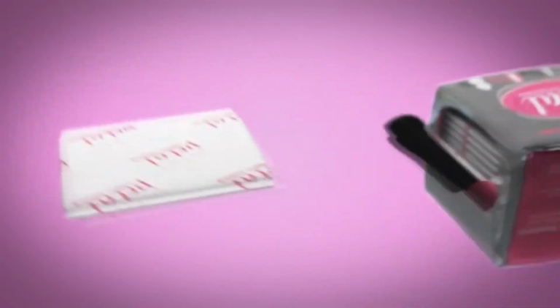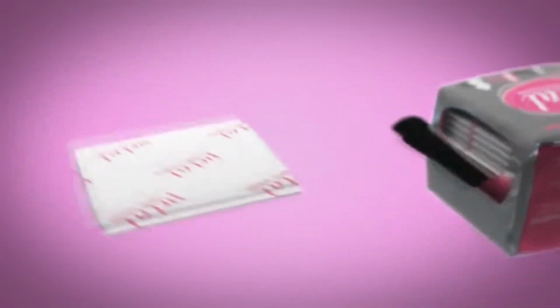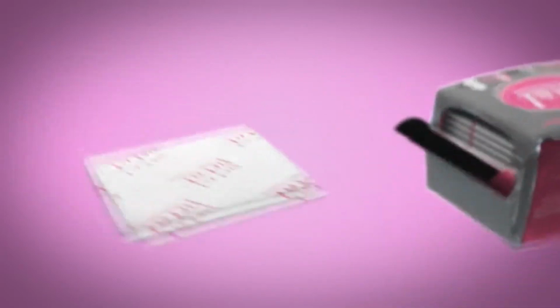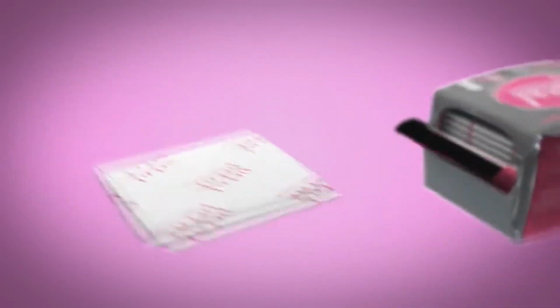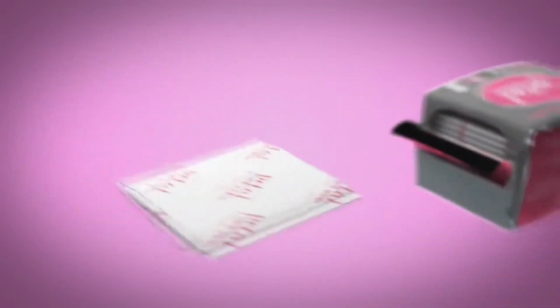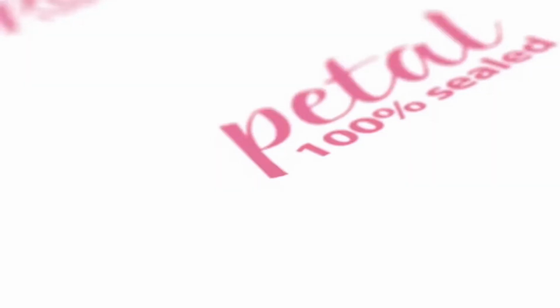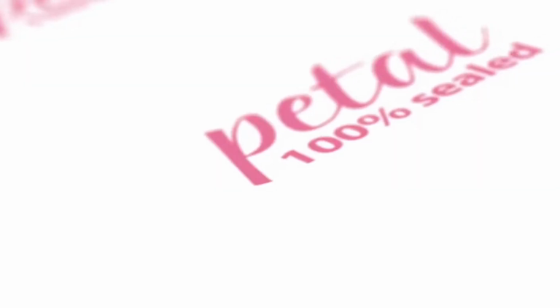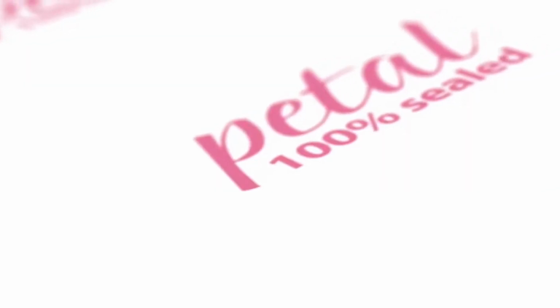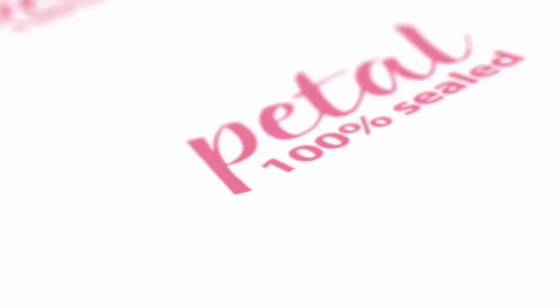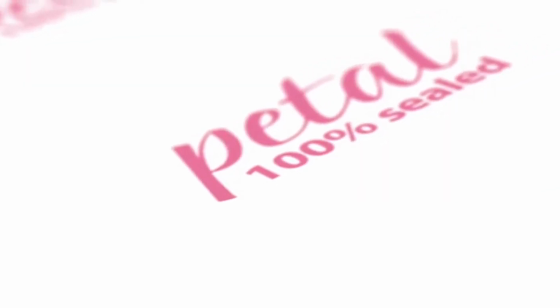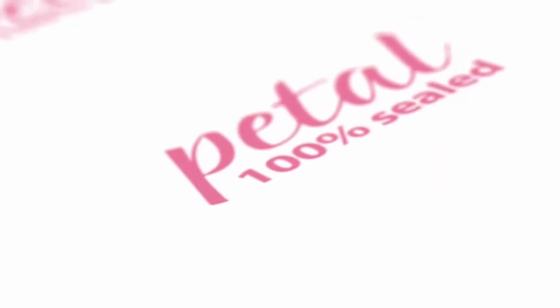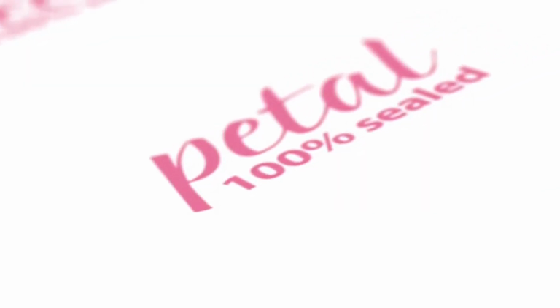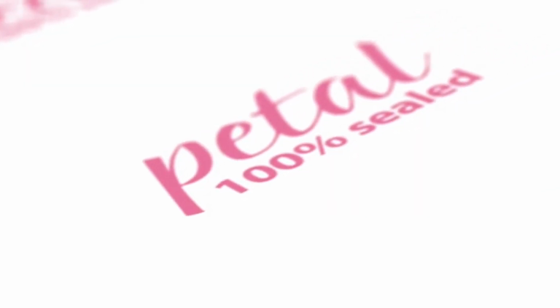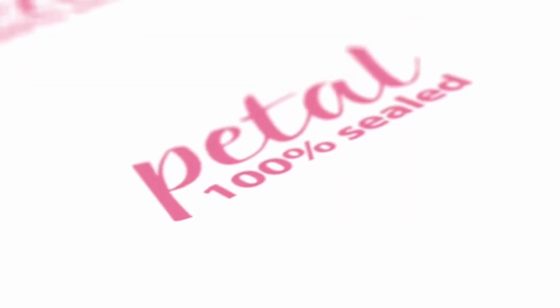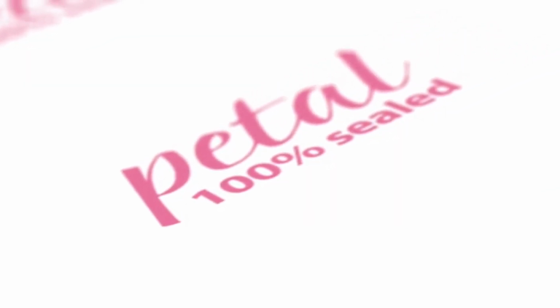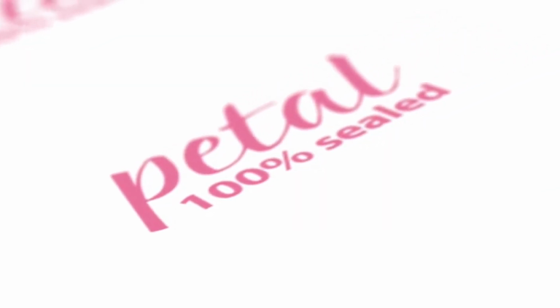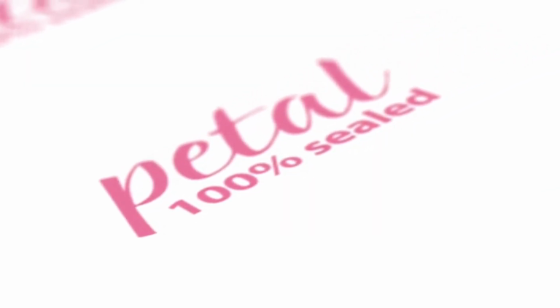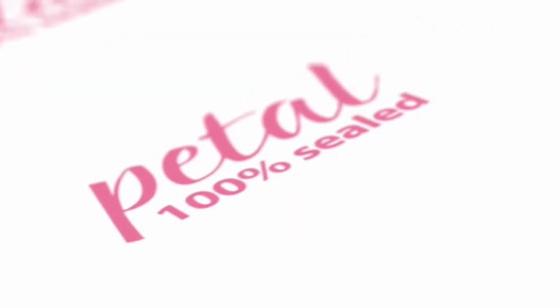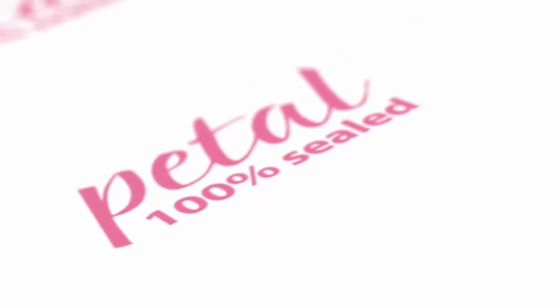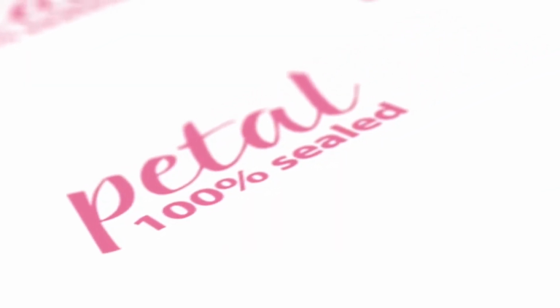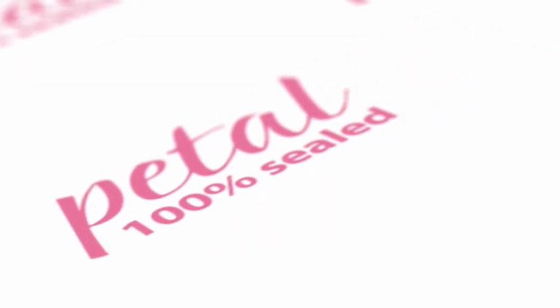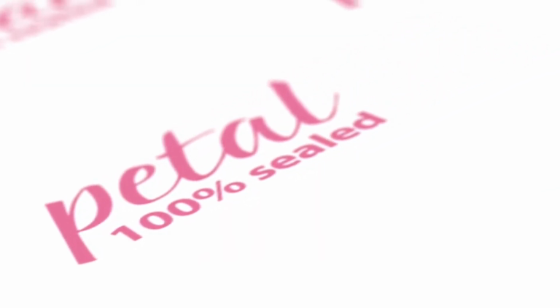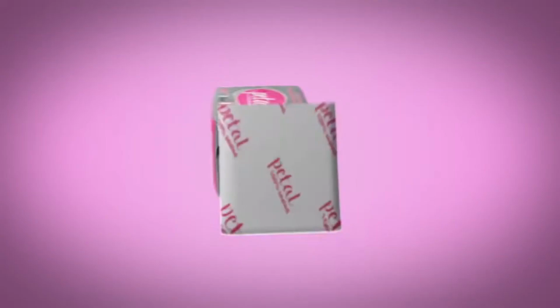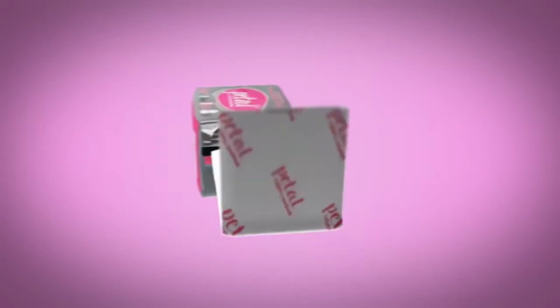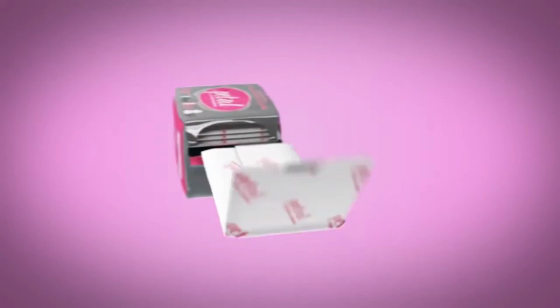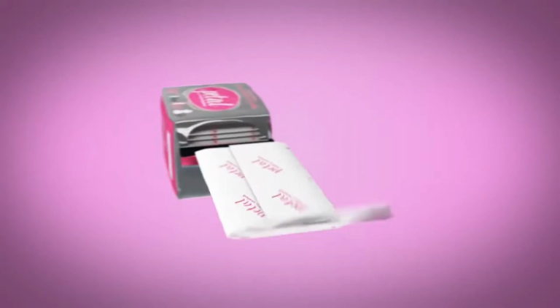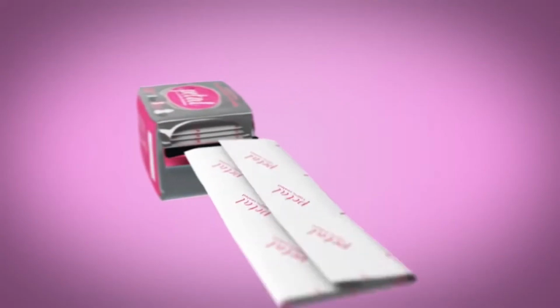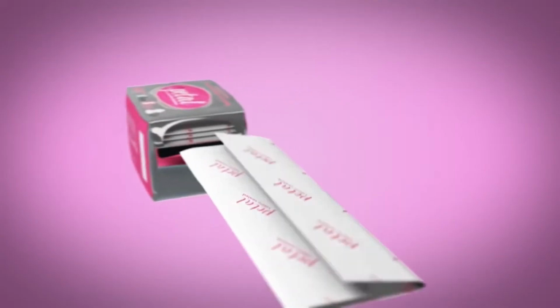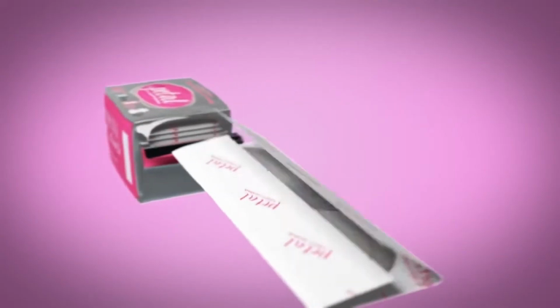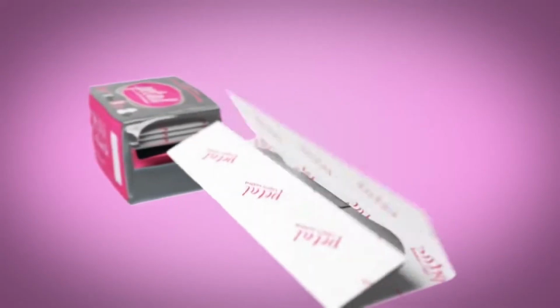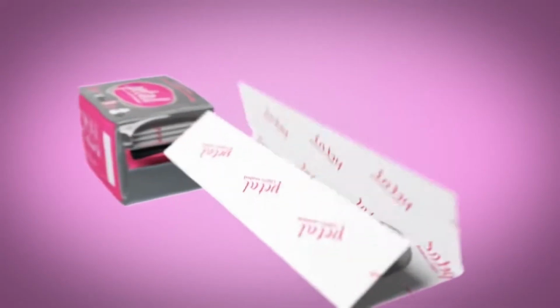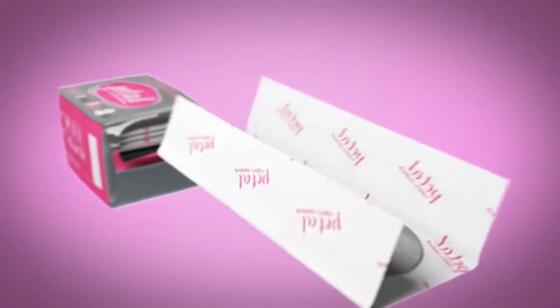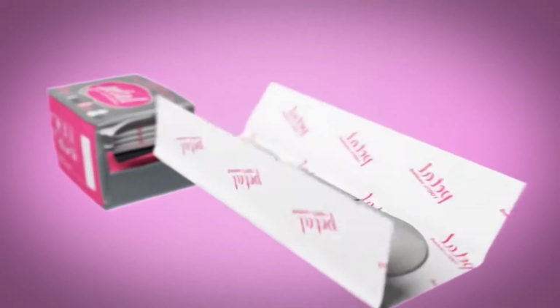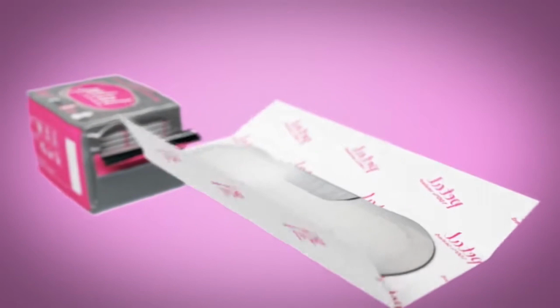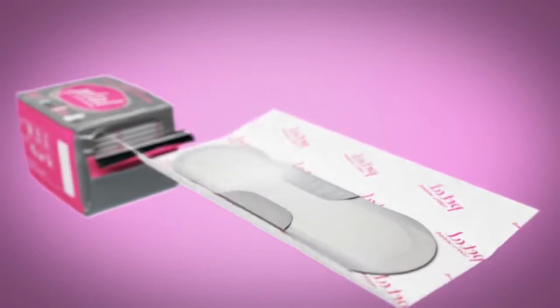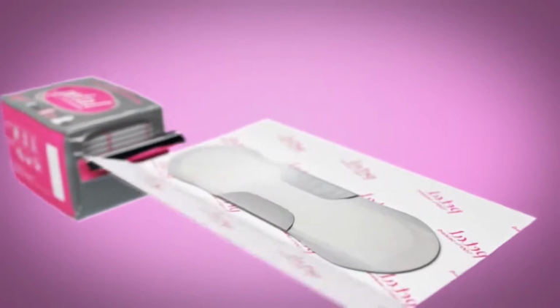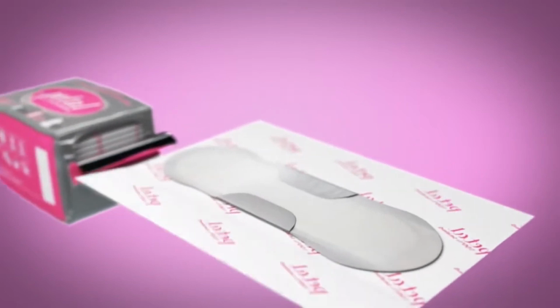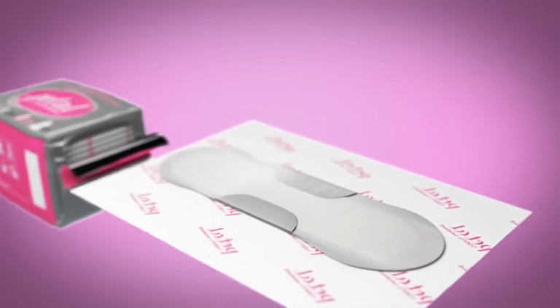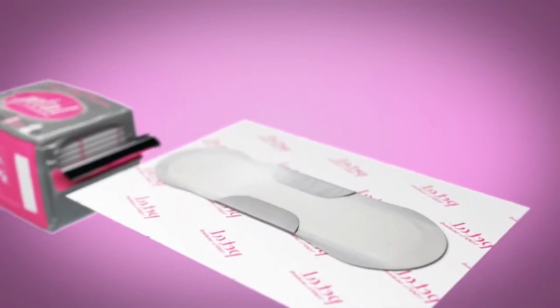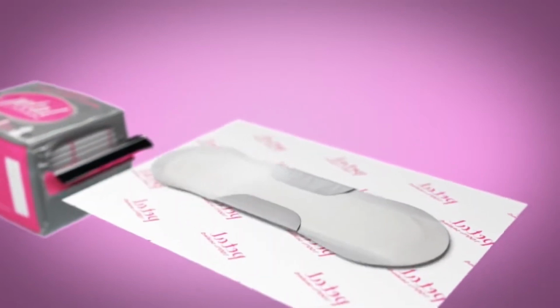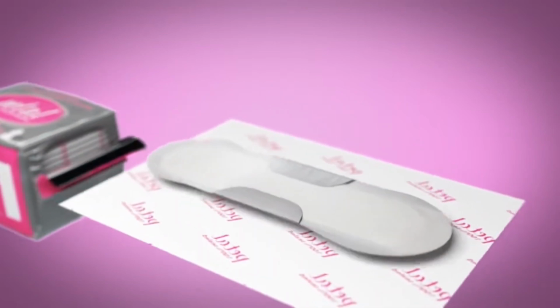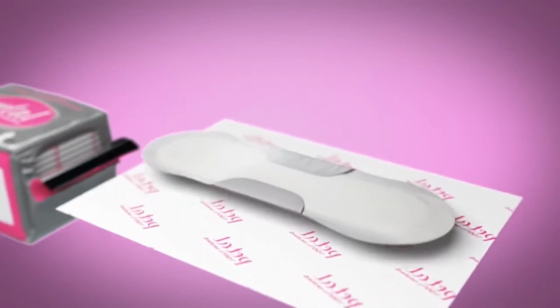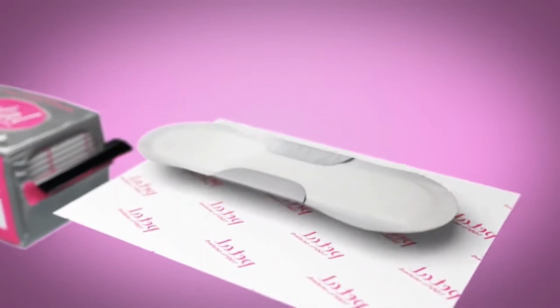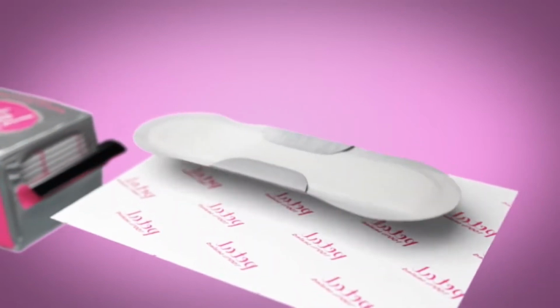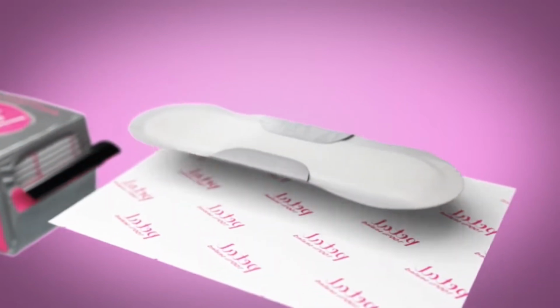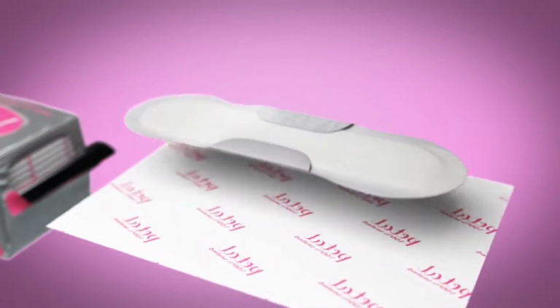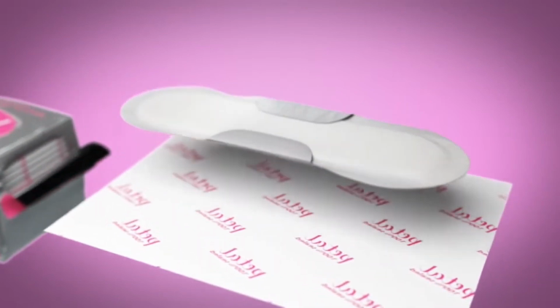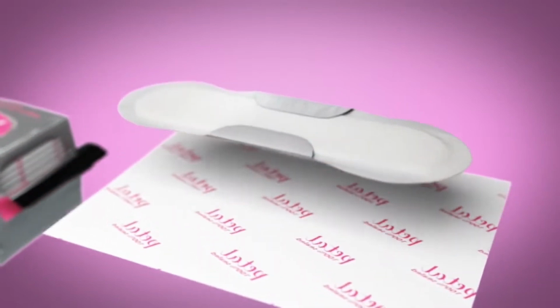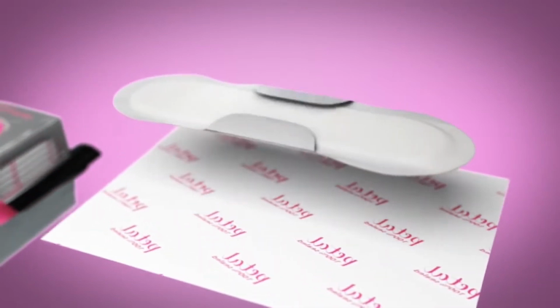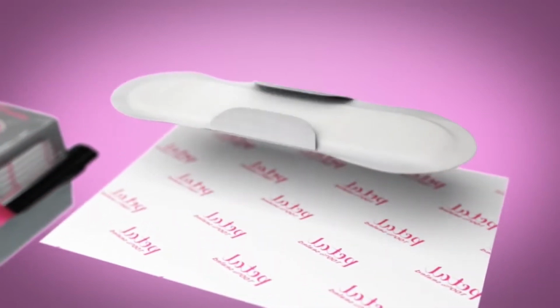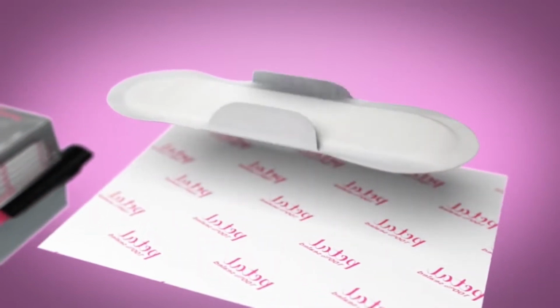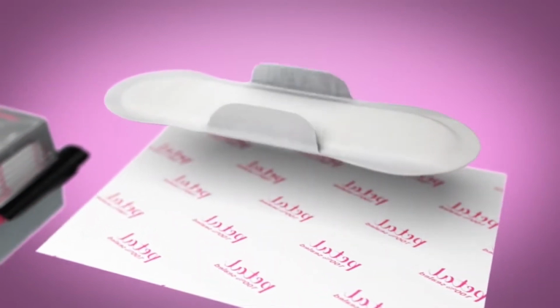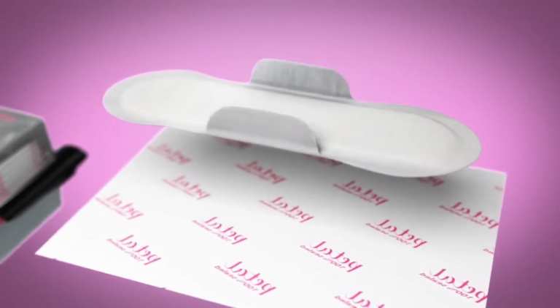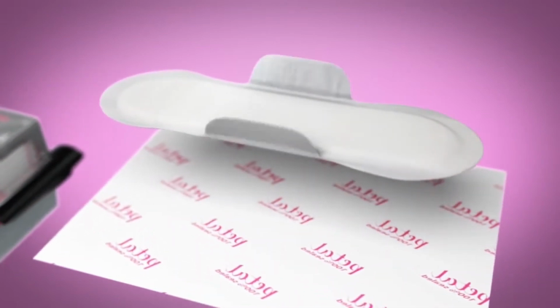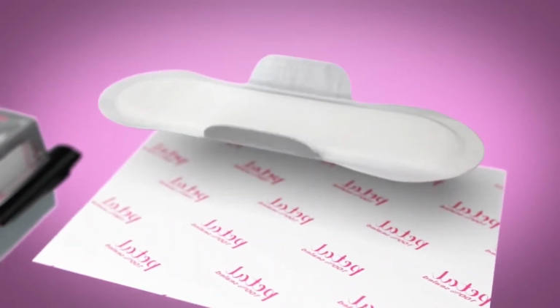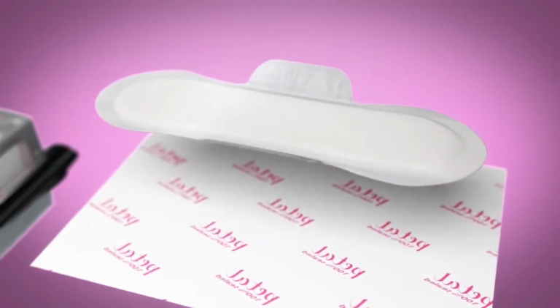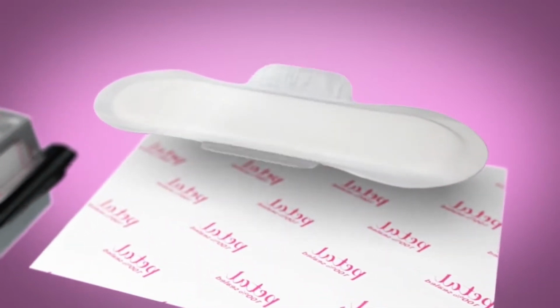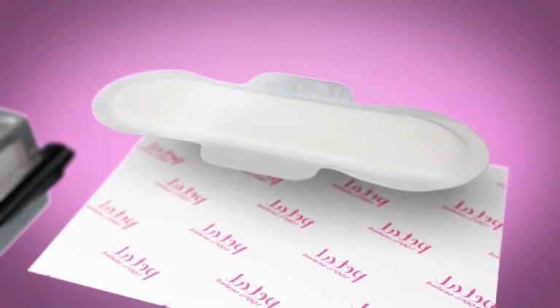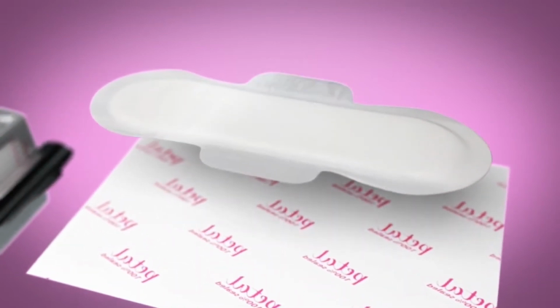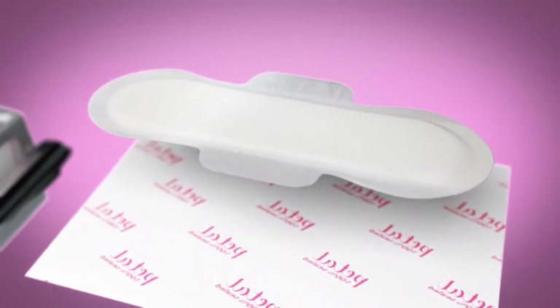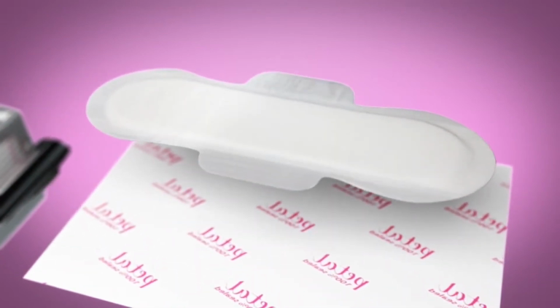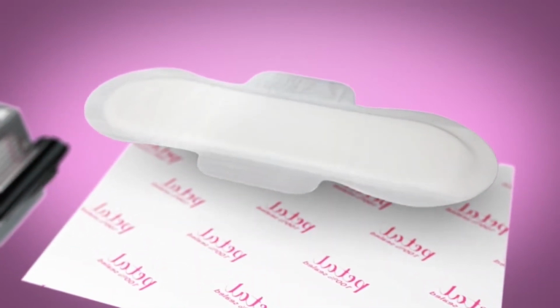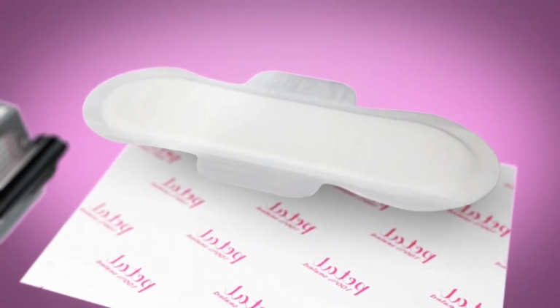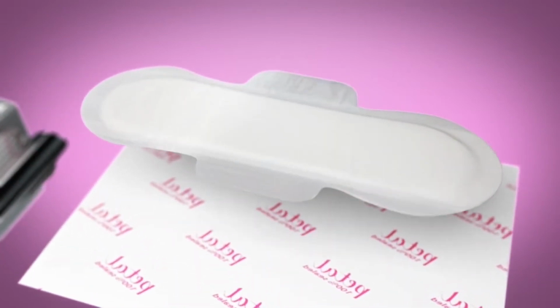At Ironcare, we value women's health, so our pads are 100% sealed and can be carried individually in a purse without having to worry about any bacterial contamination.